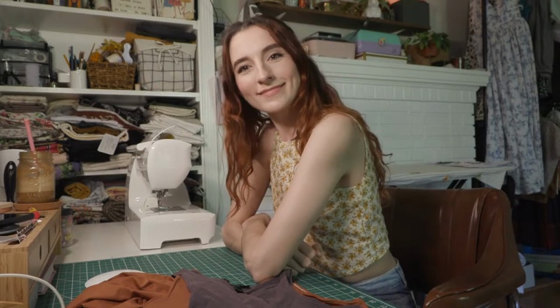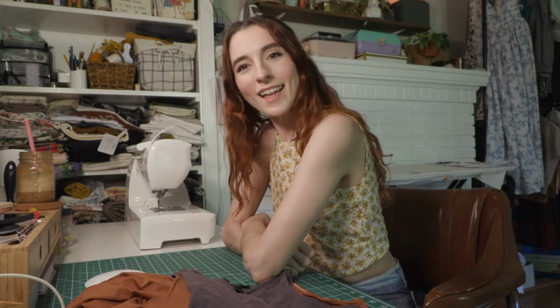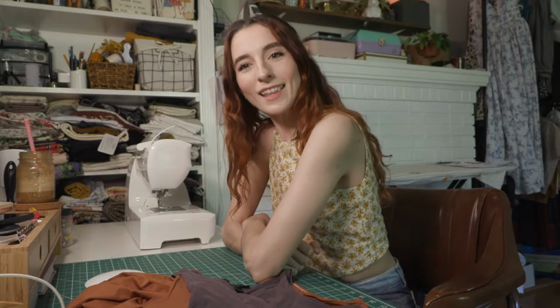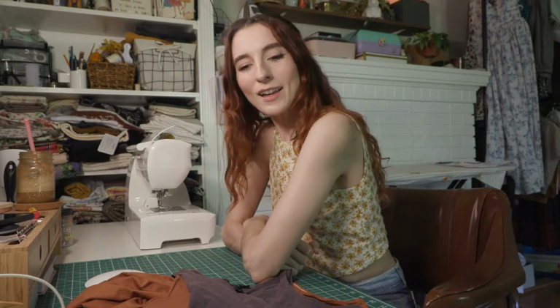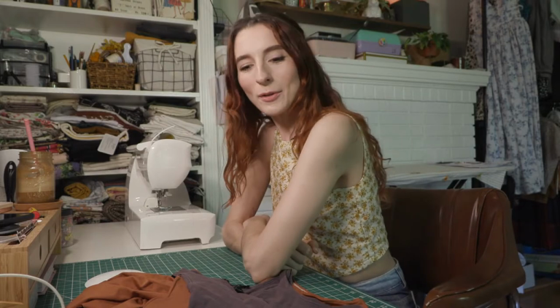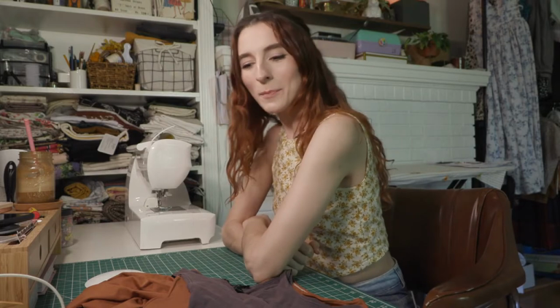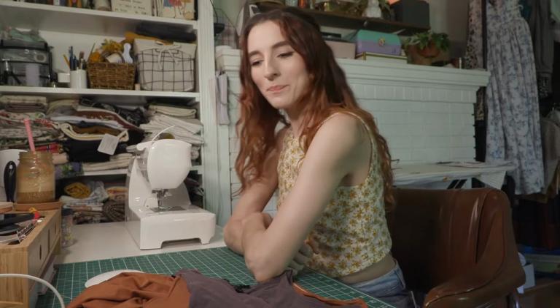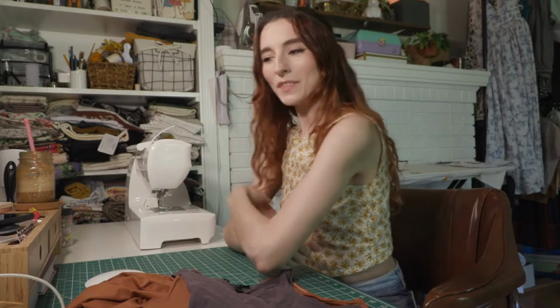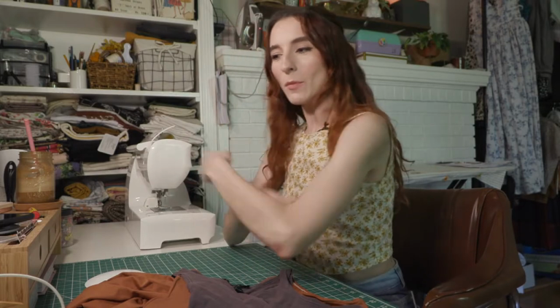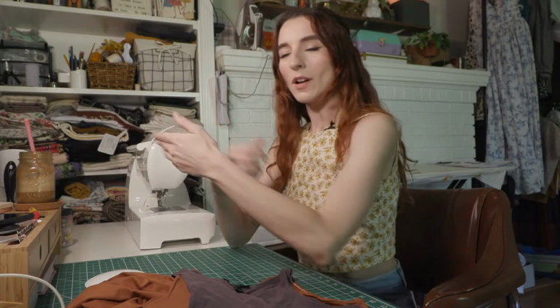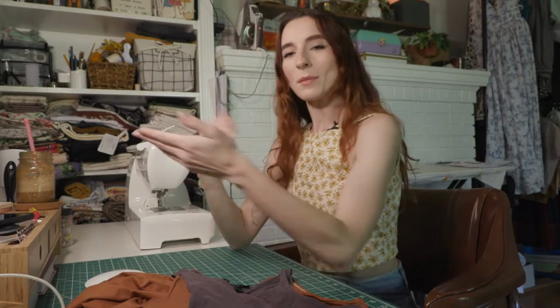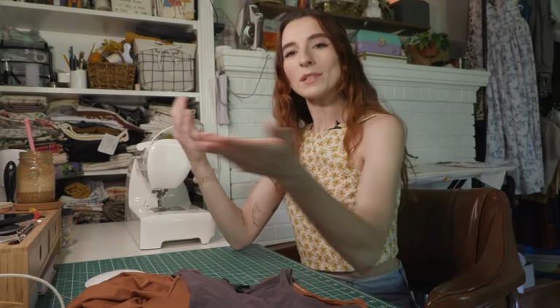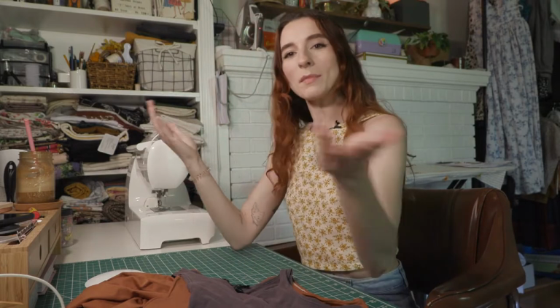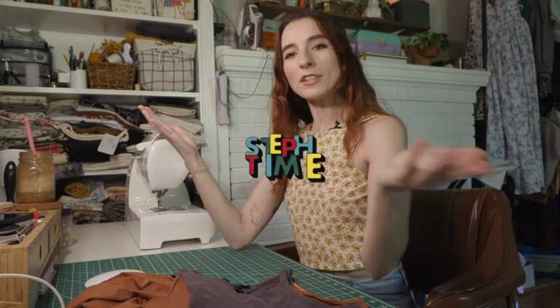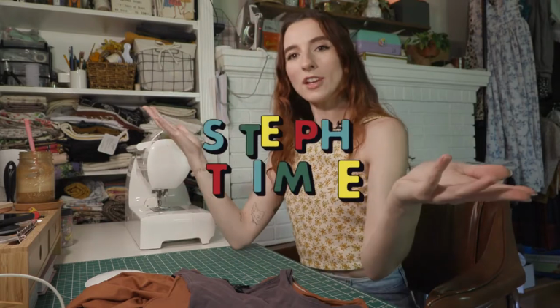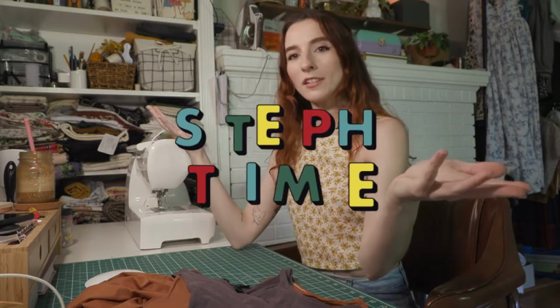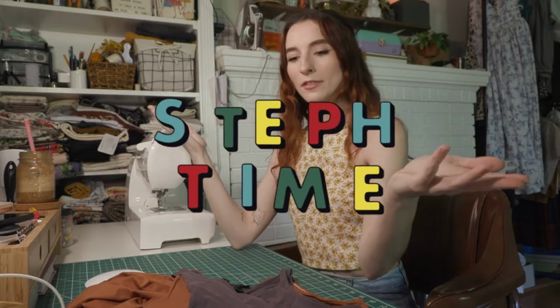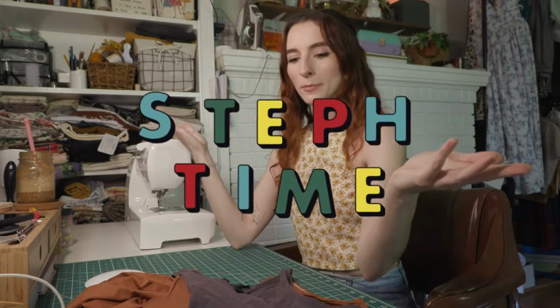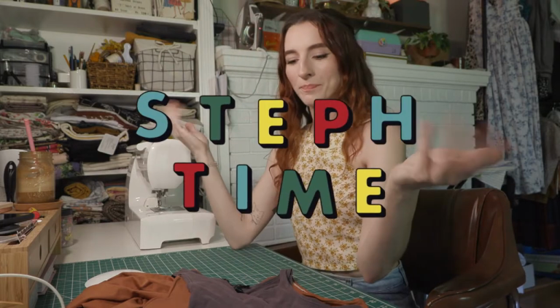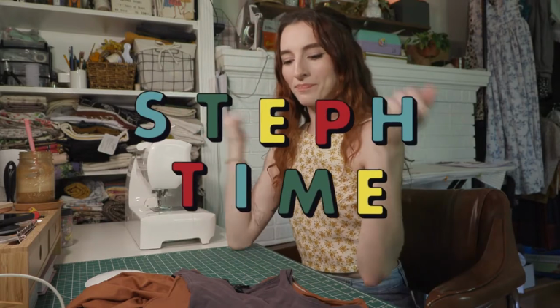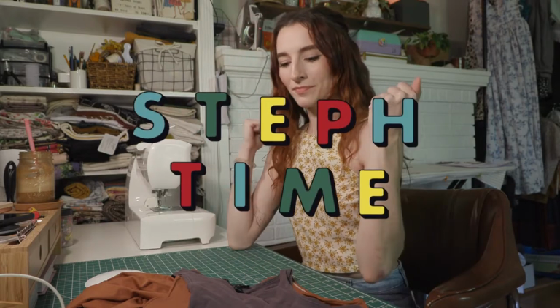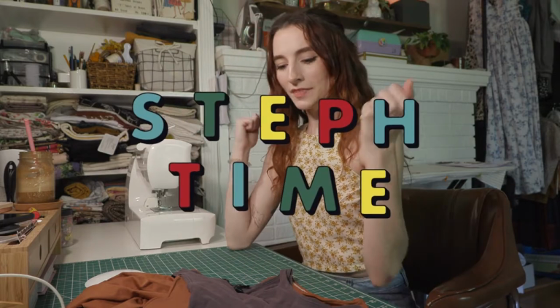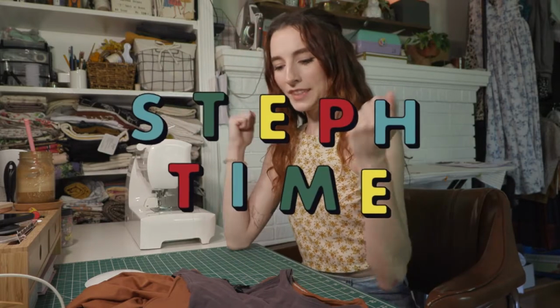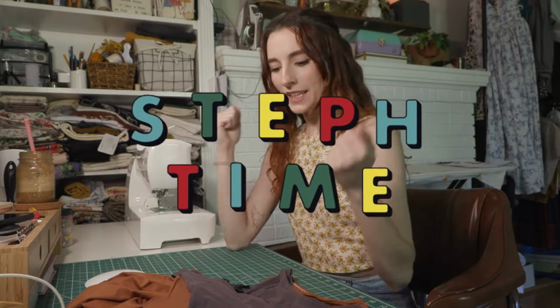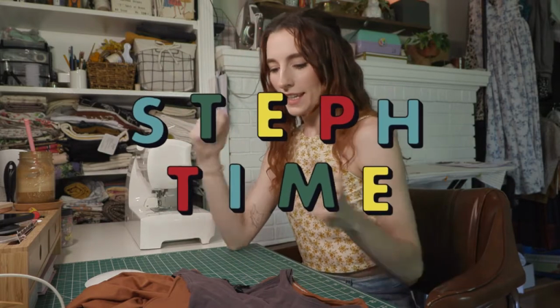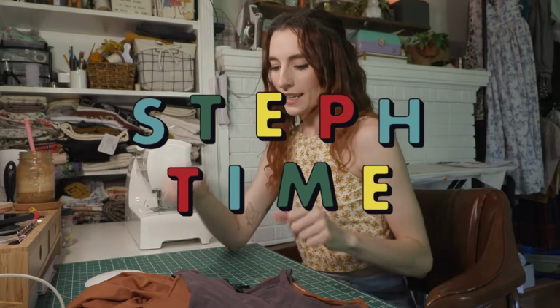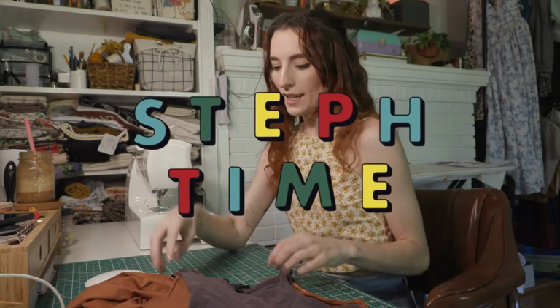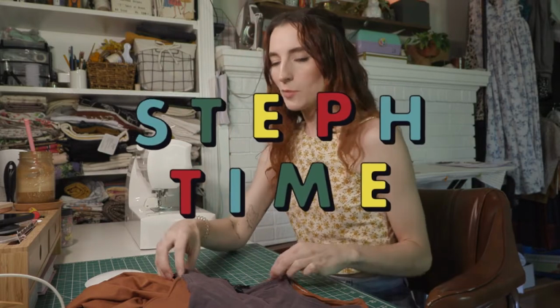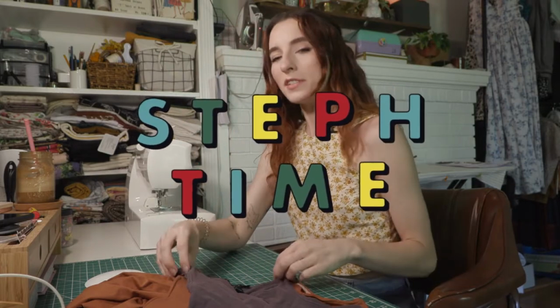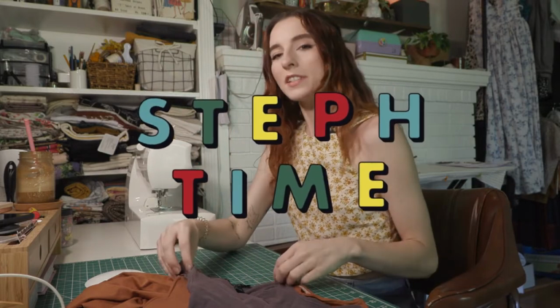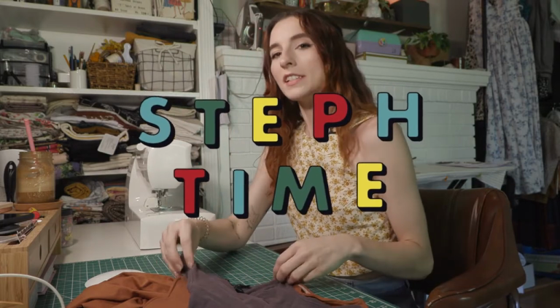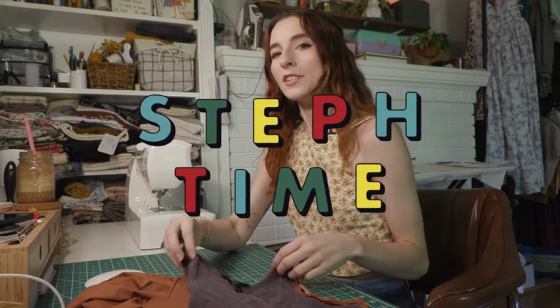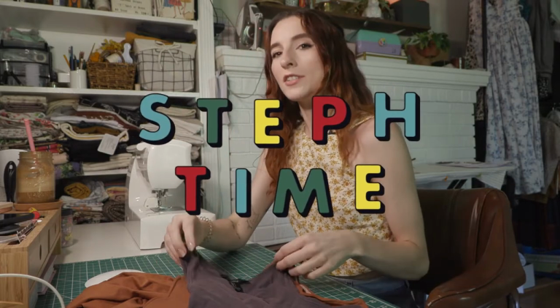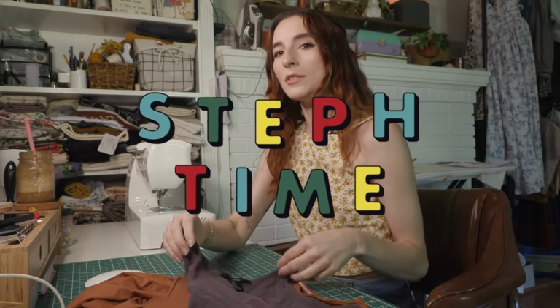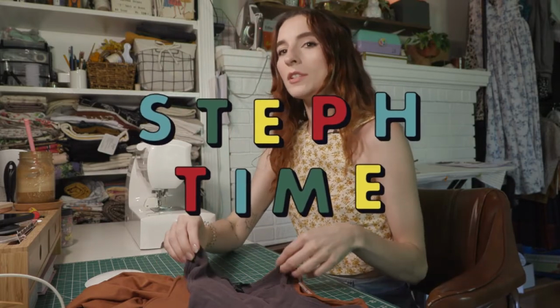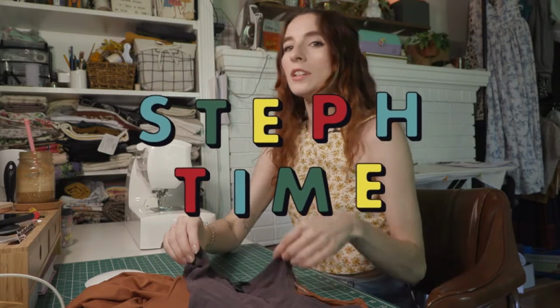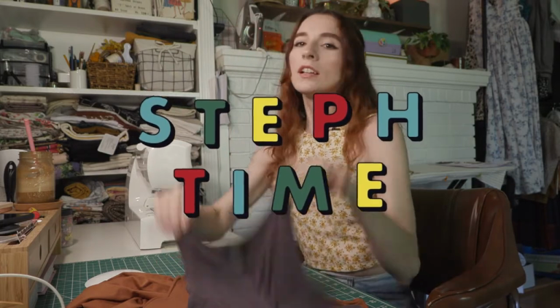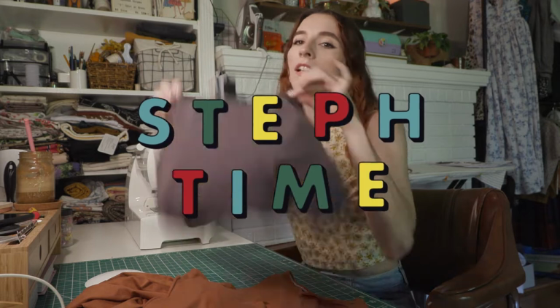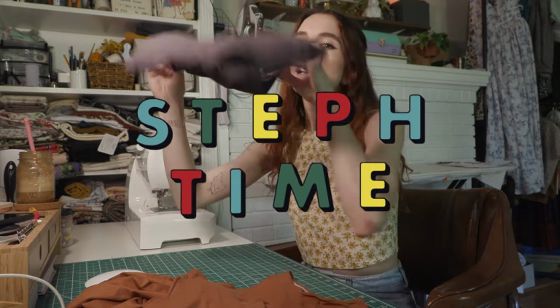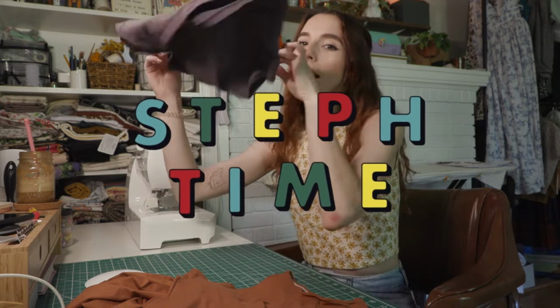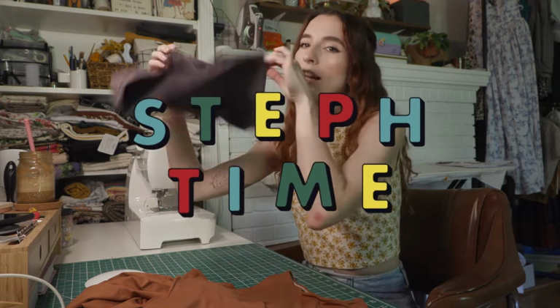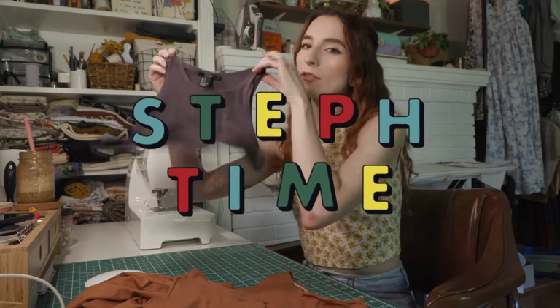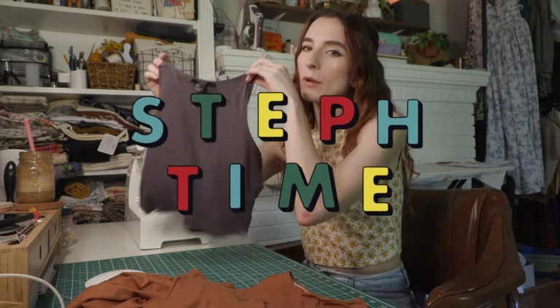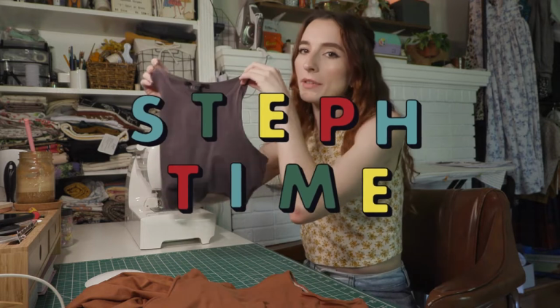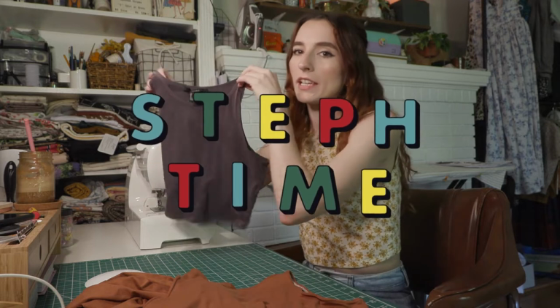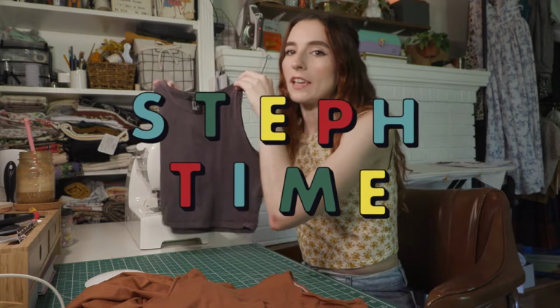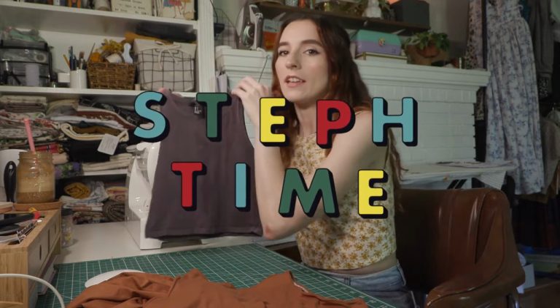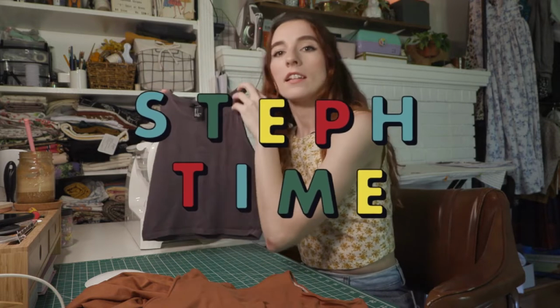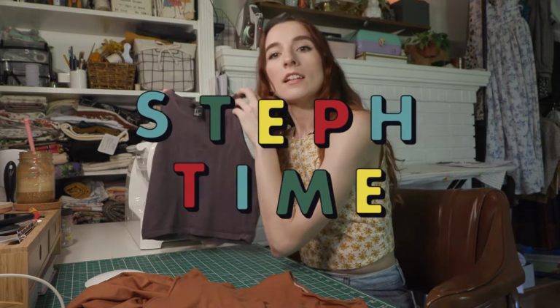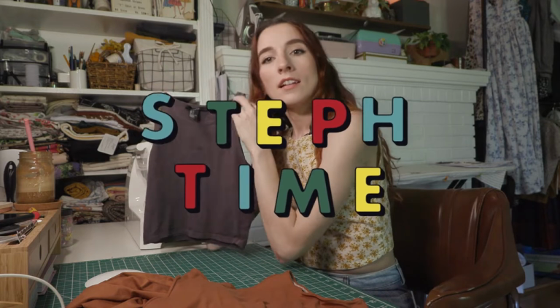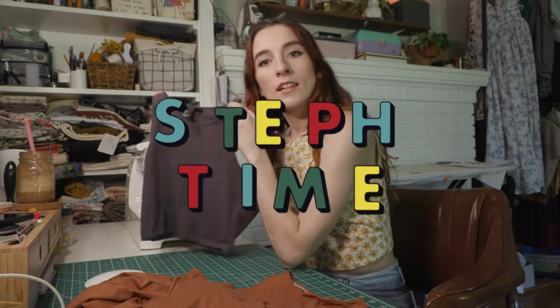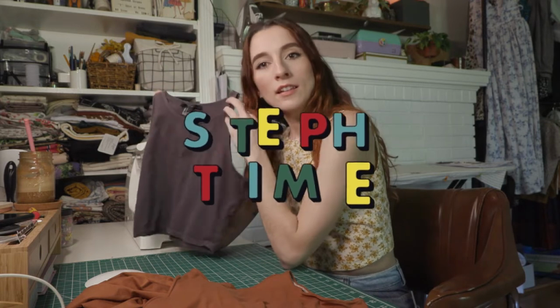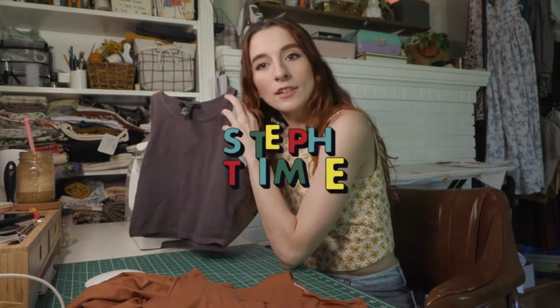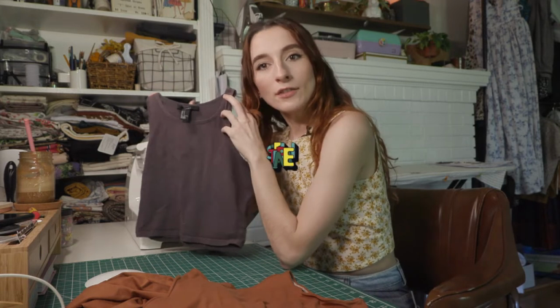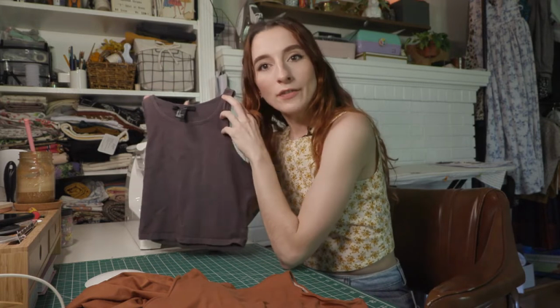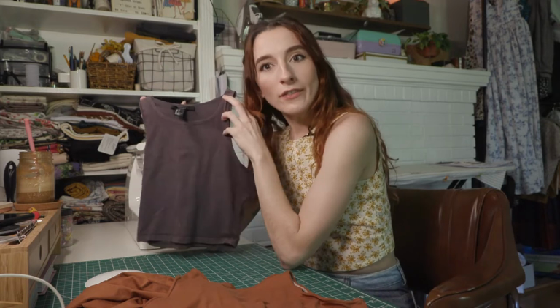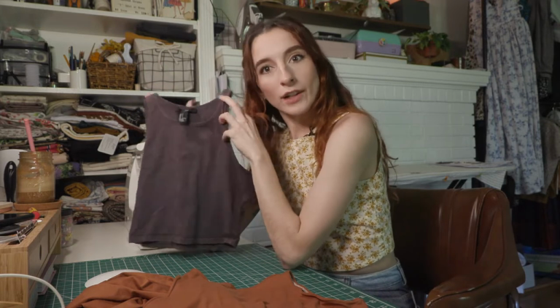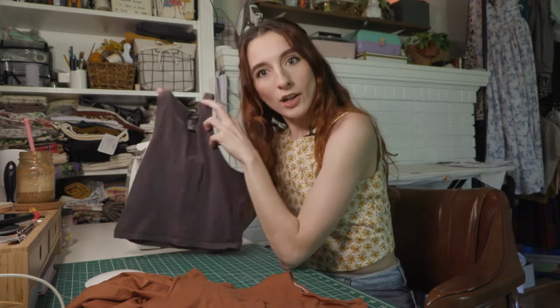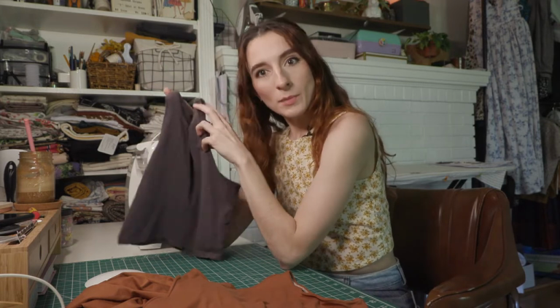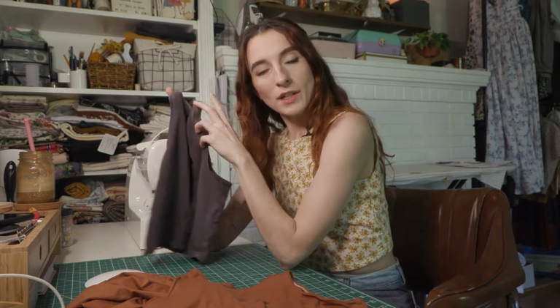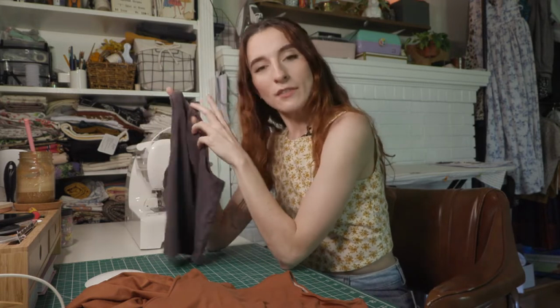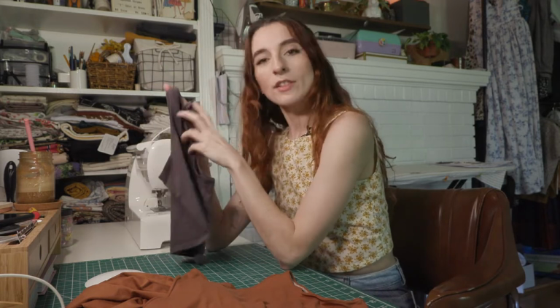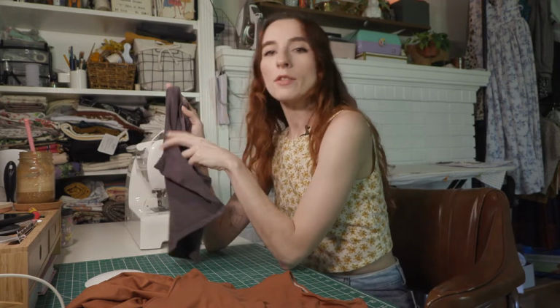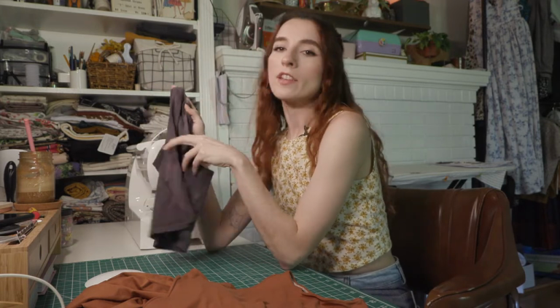Hello and welcome to my channel. Today I want to teach you how to replicate your favorite garment of clothing.